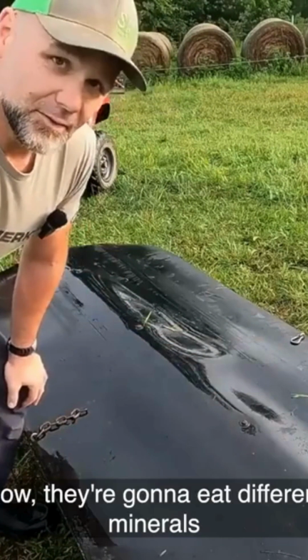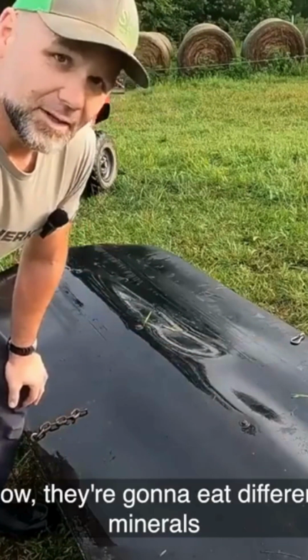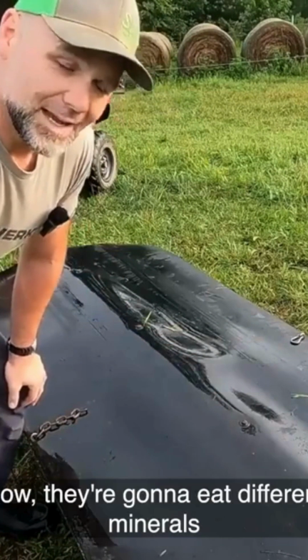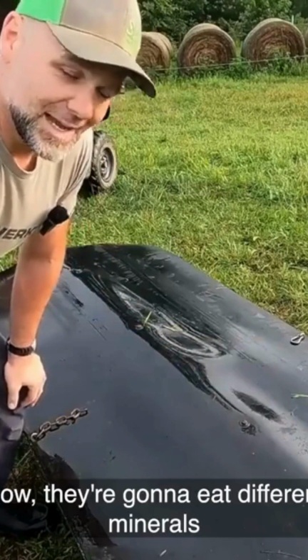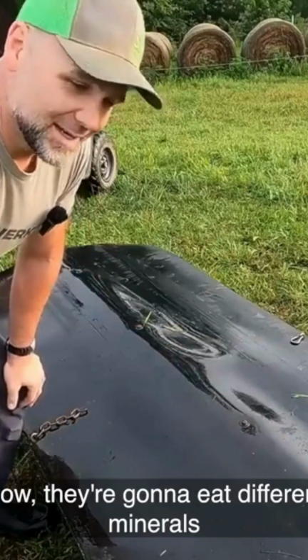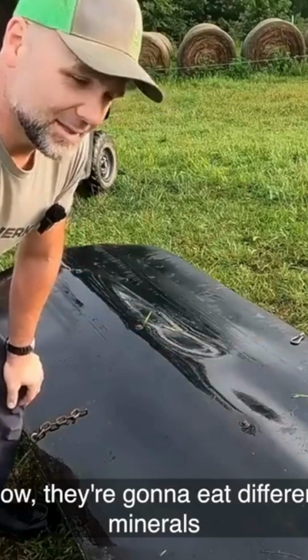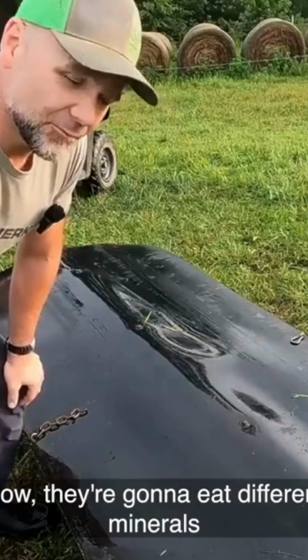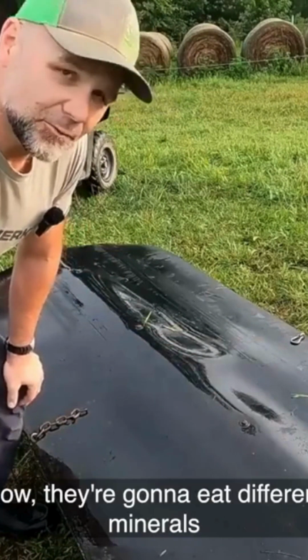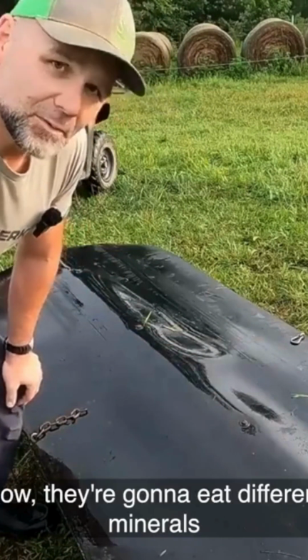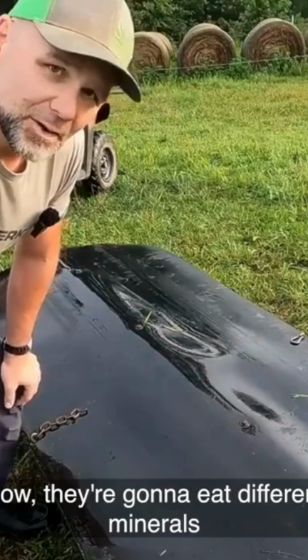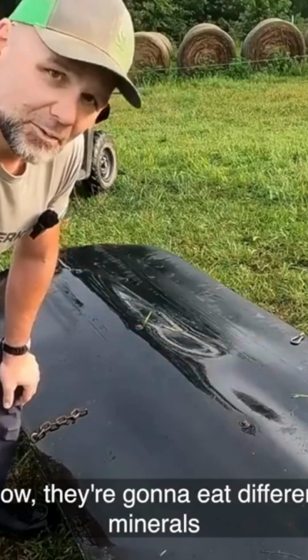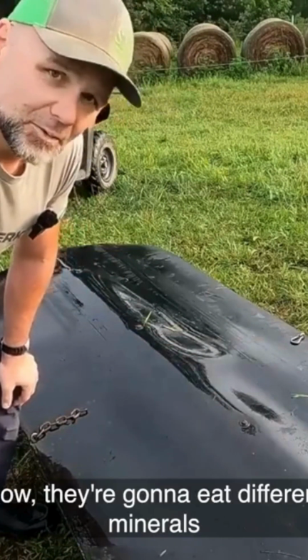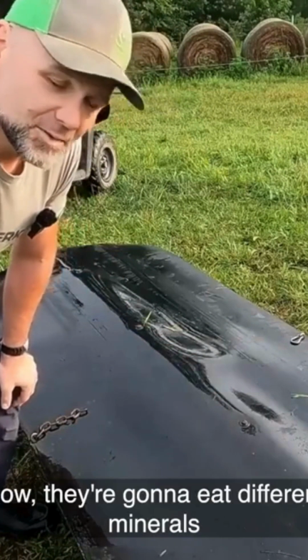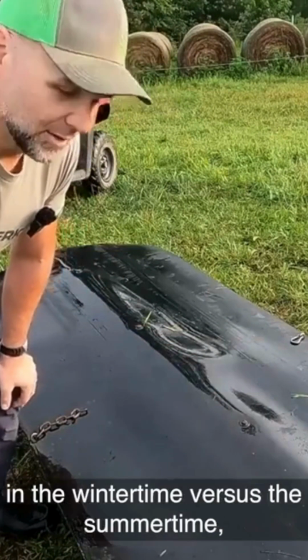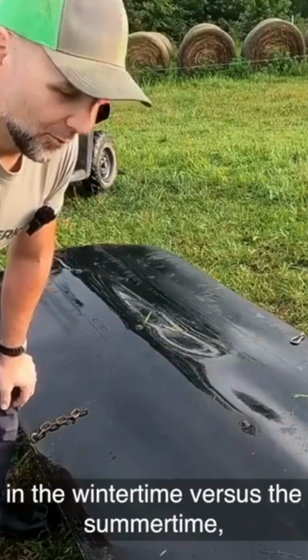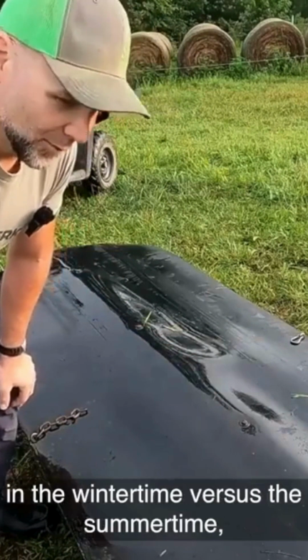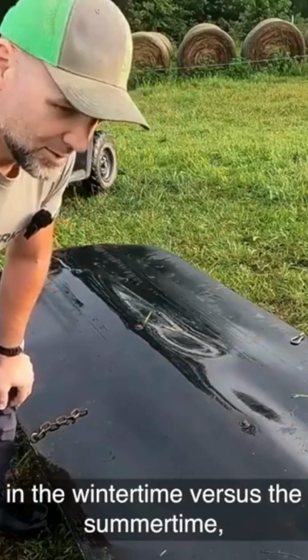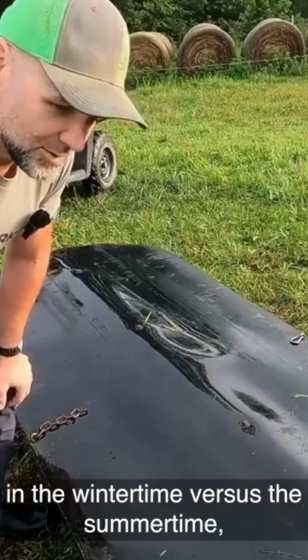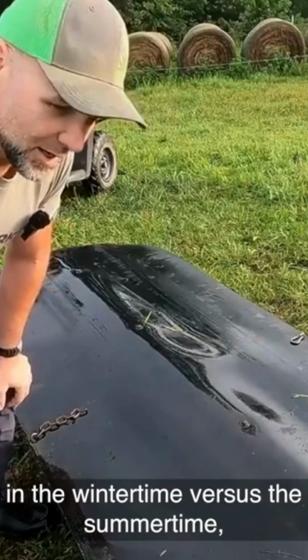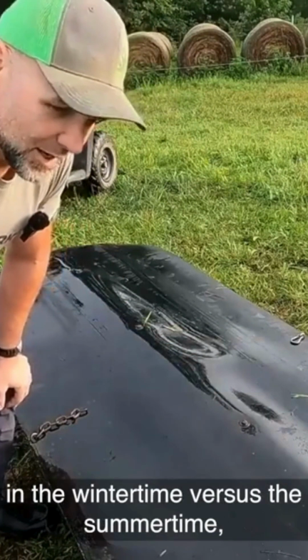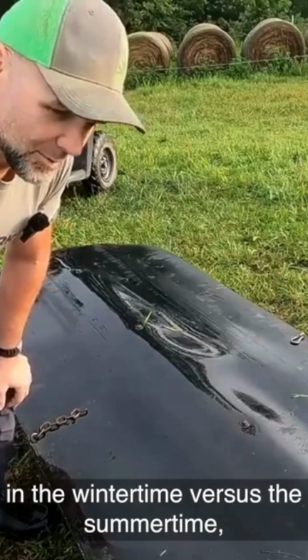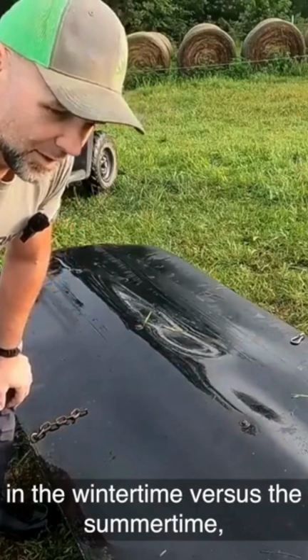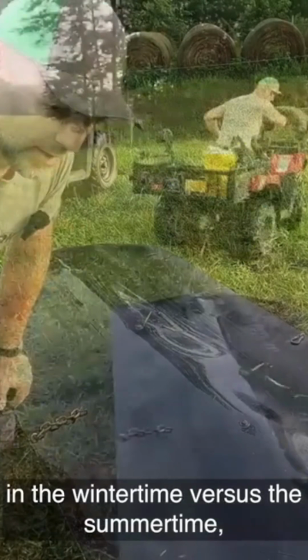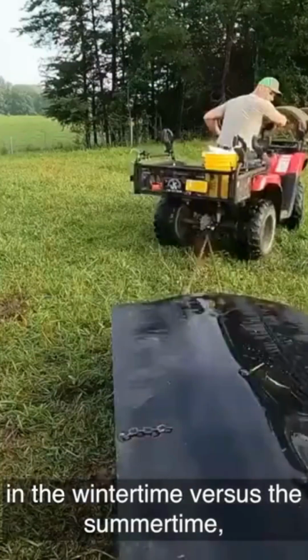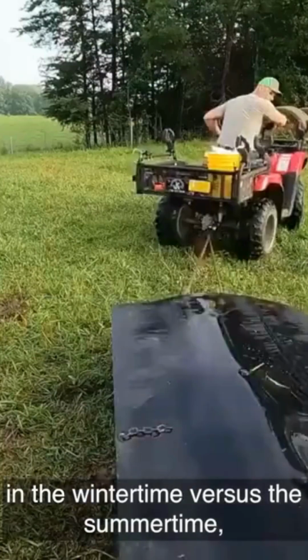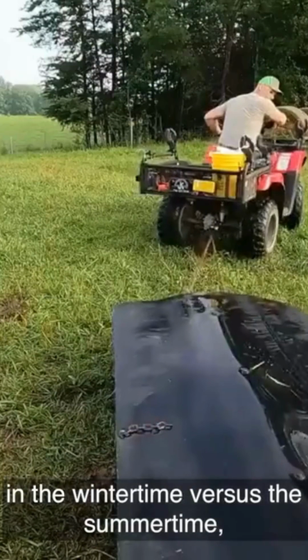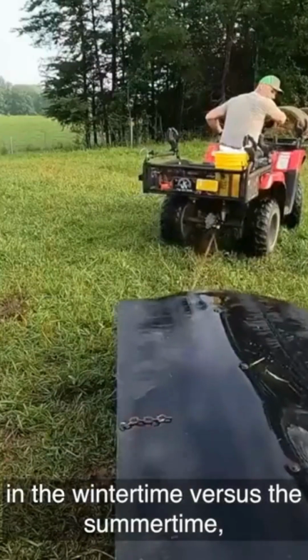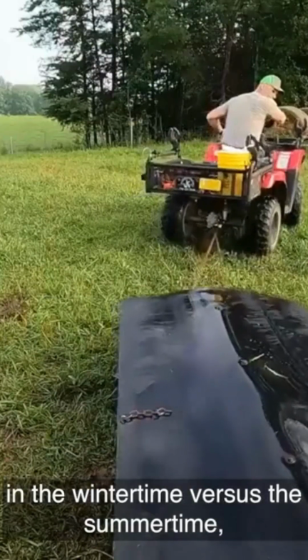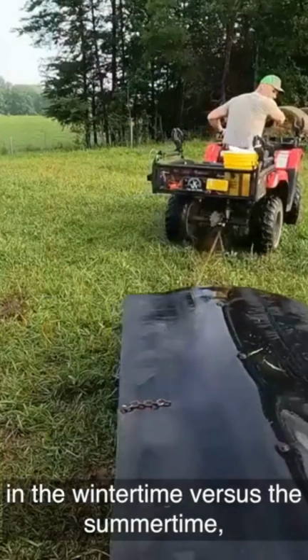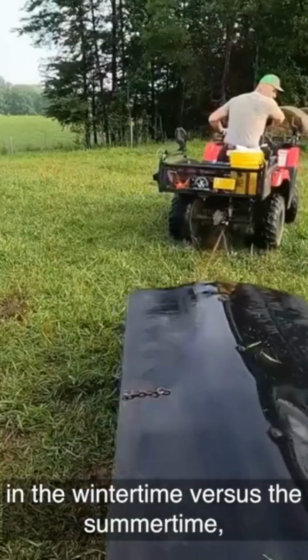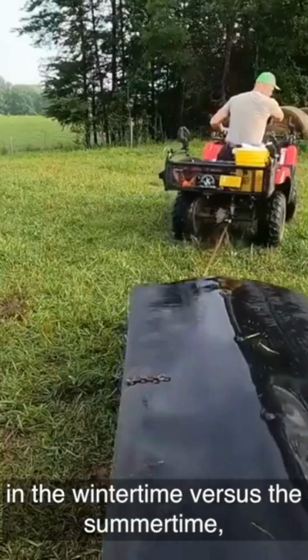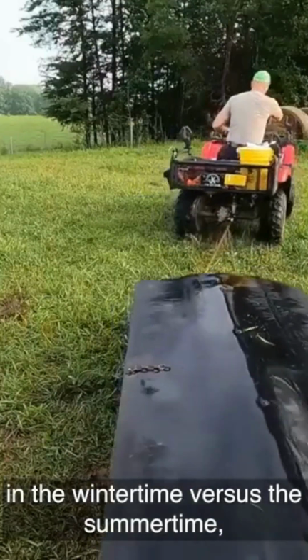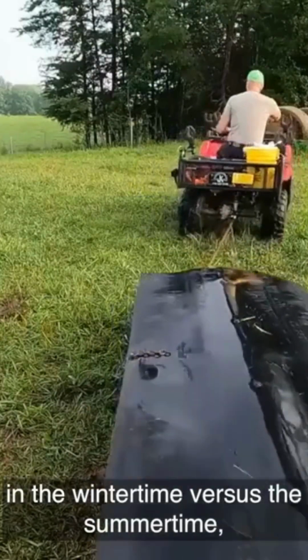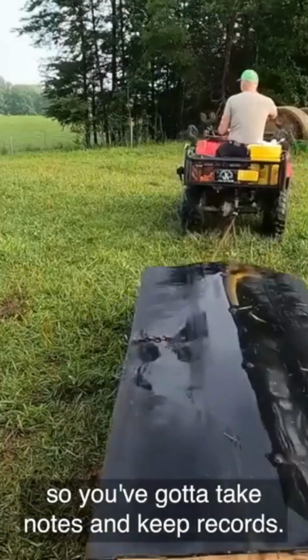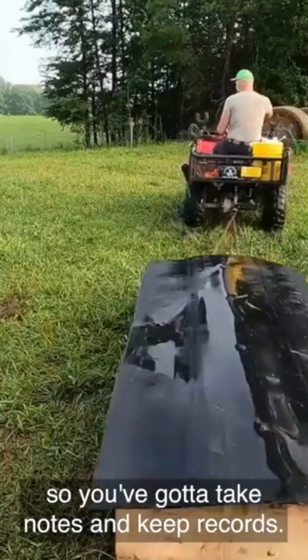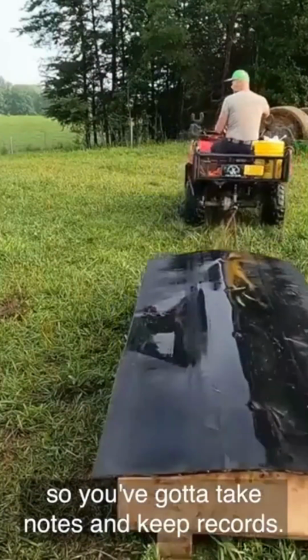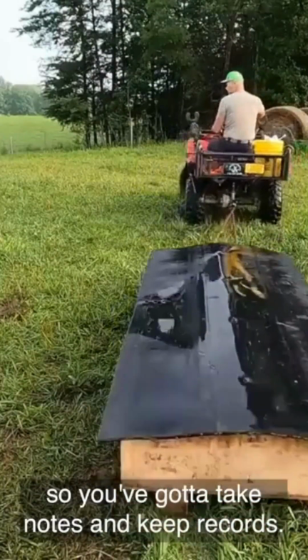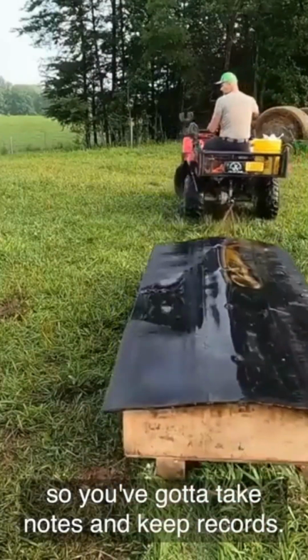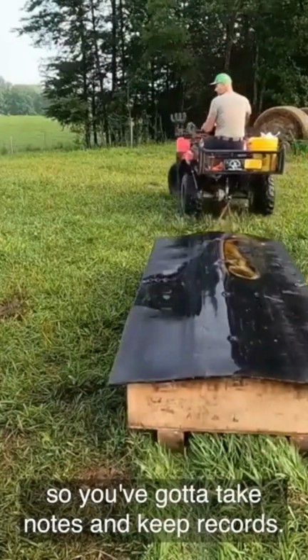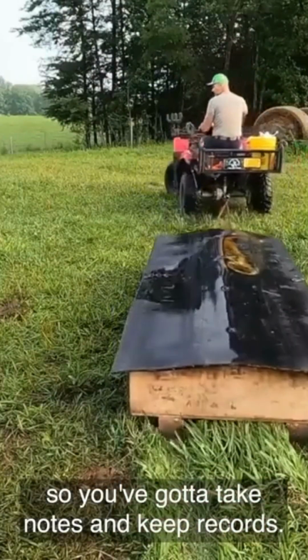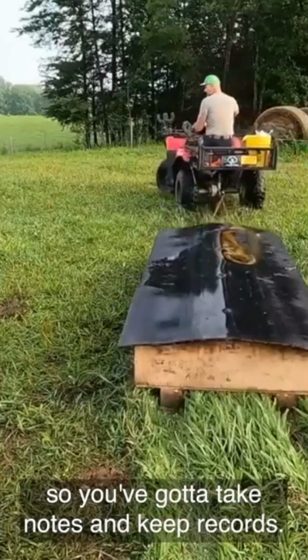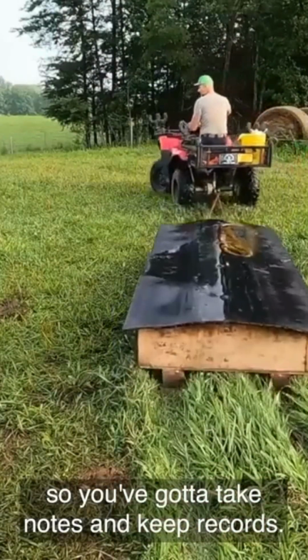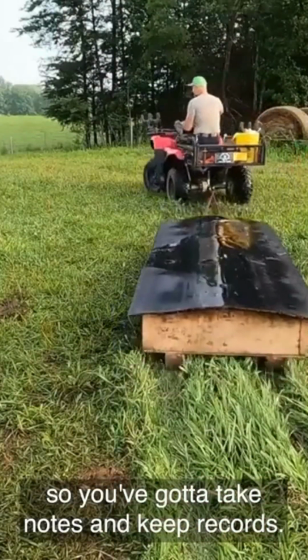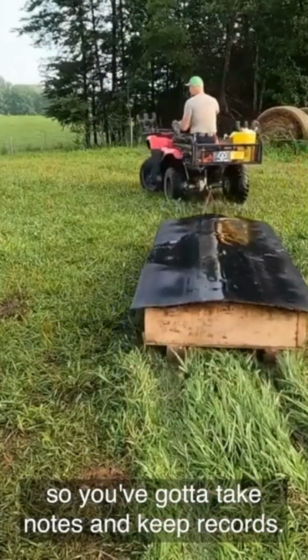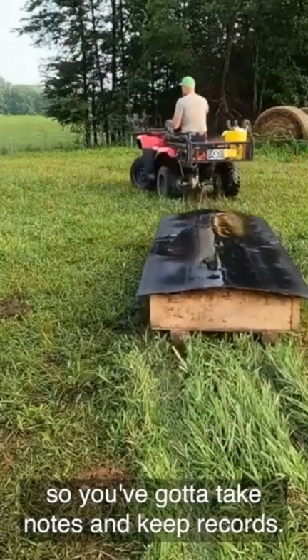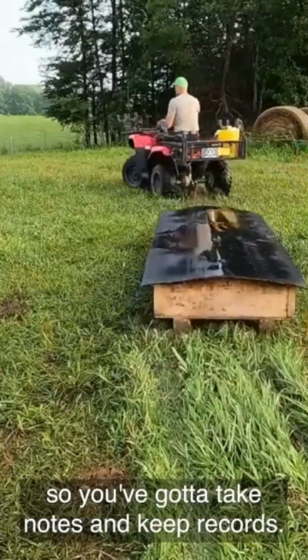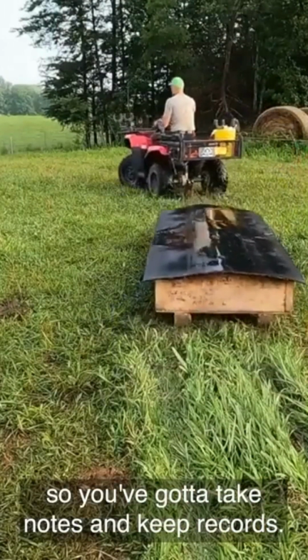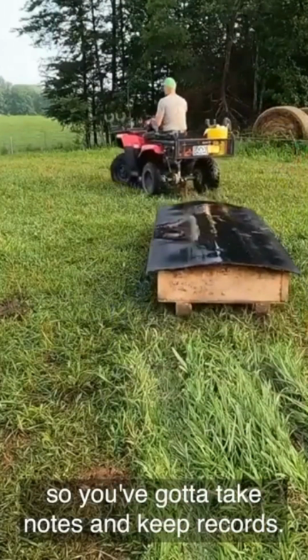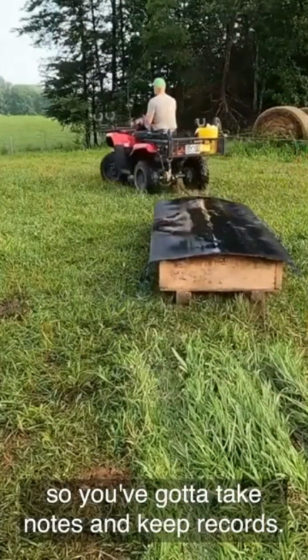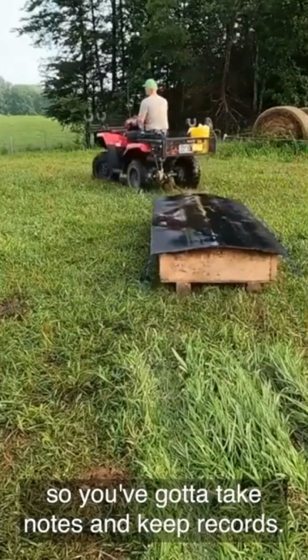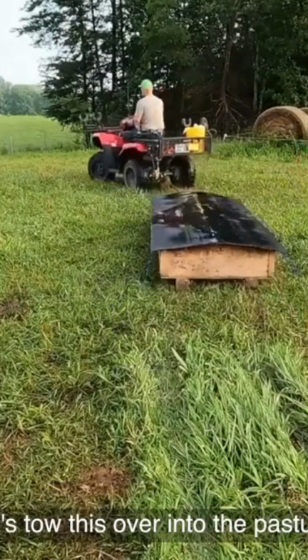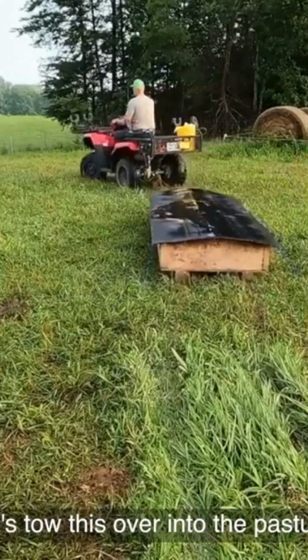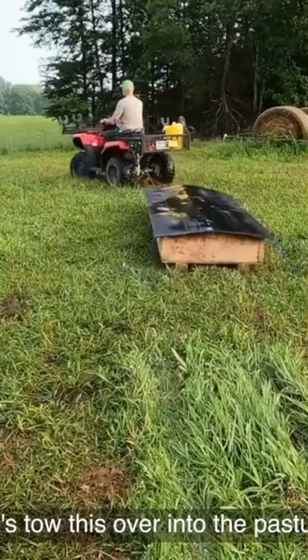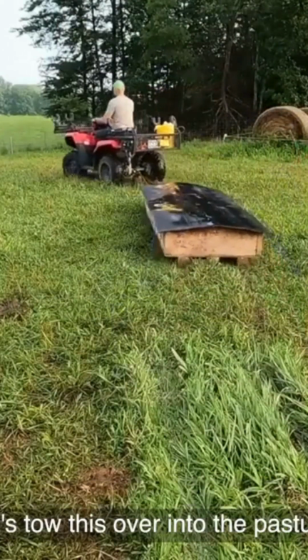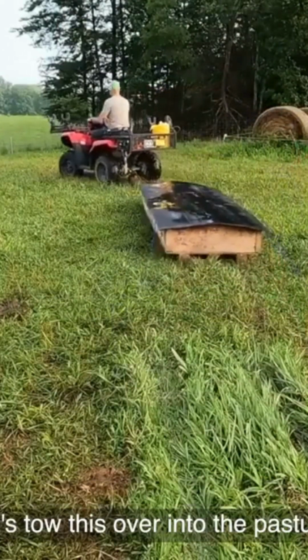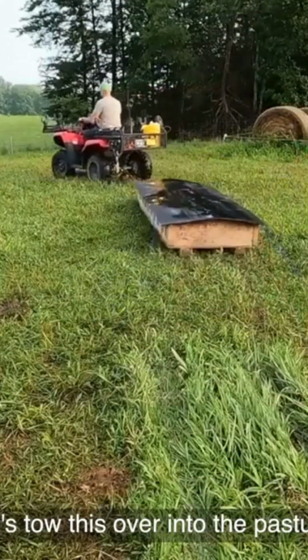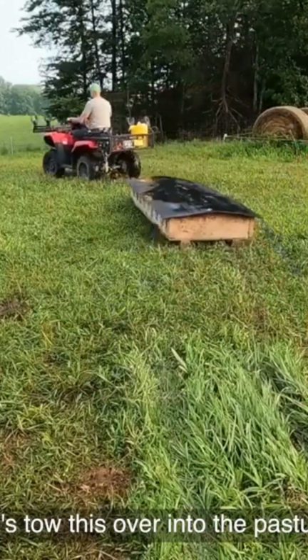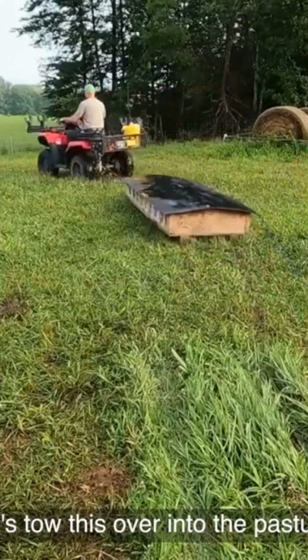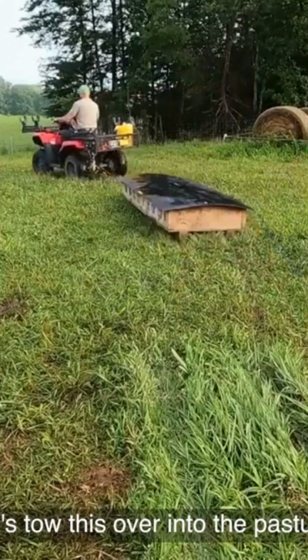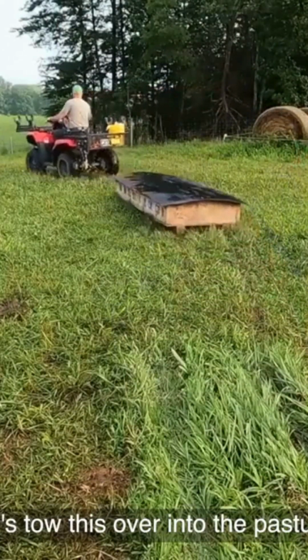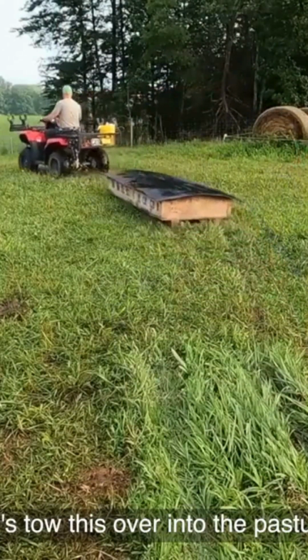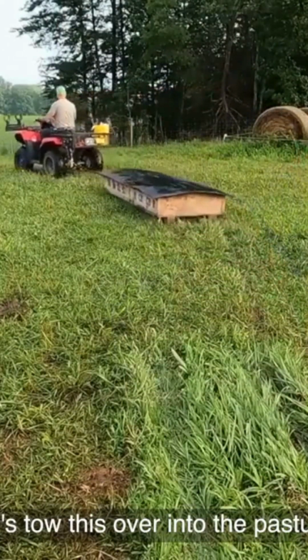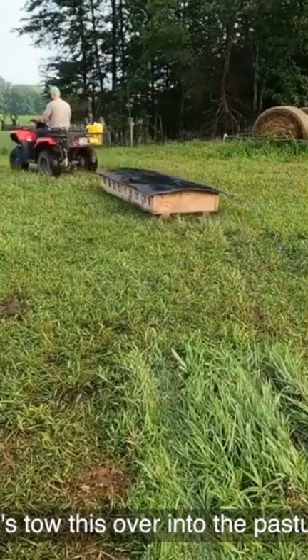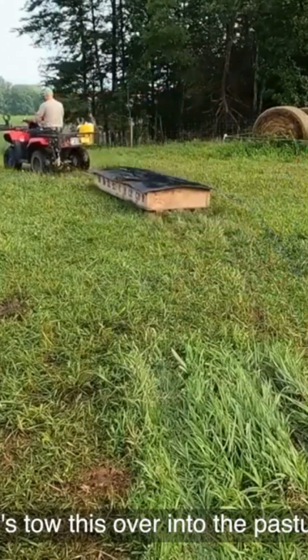Now they're going to eat different minerals in the wintertime versus the summertime, so you've got to take notes and keep records. Let's tow this over into the pasture.